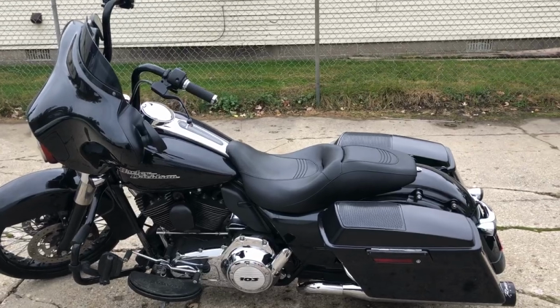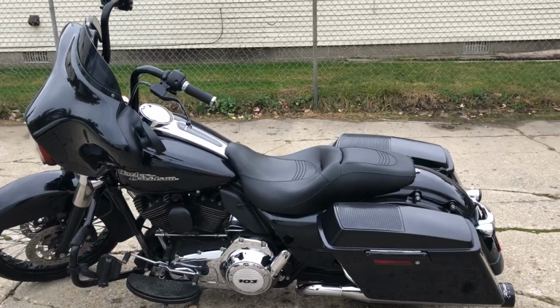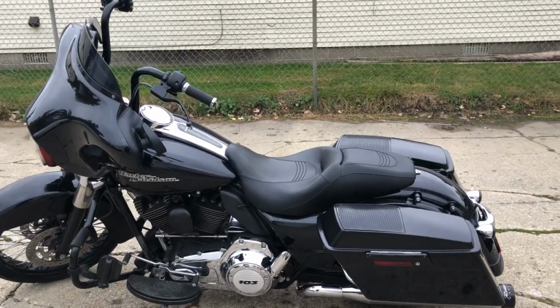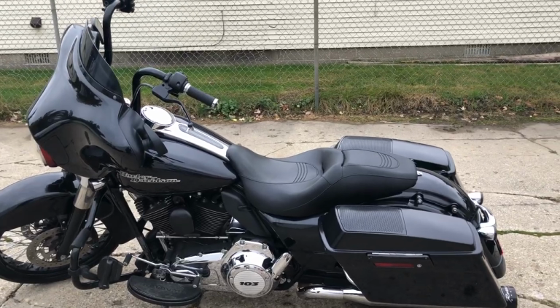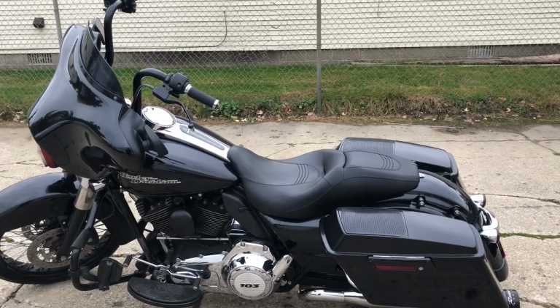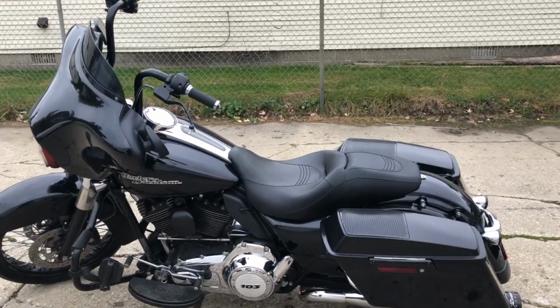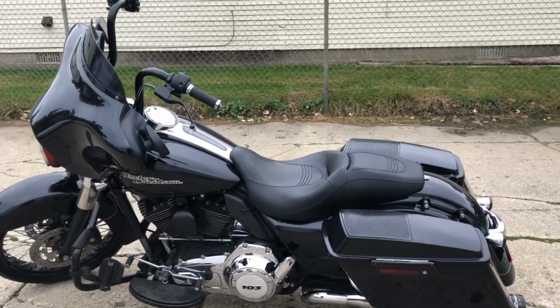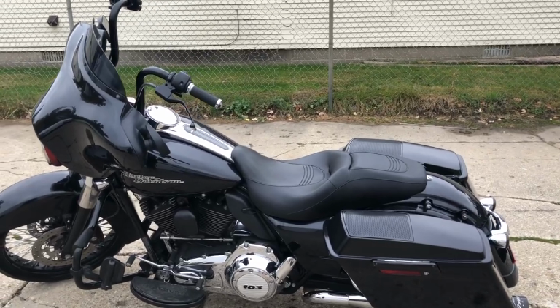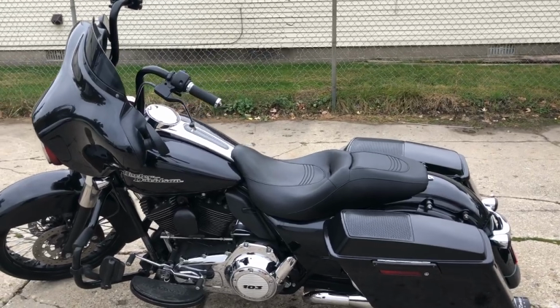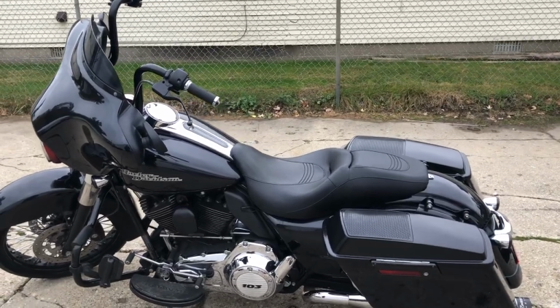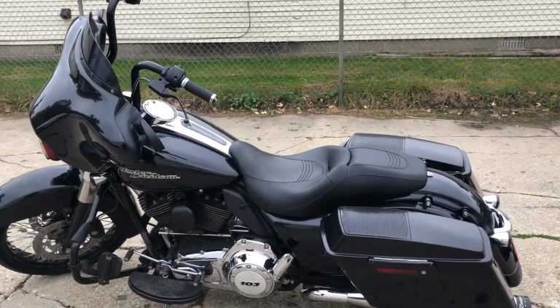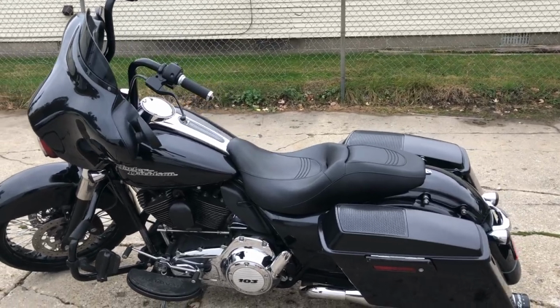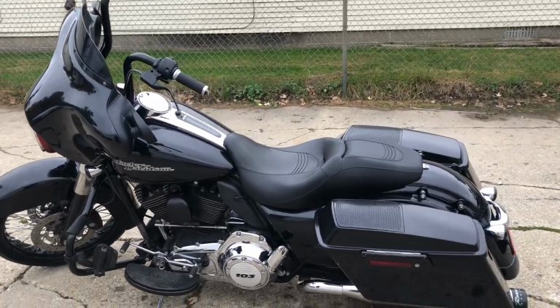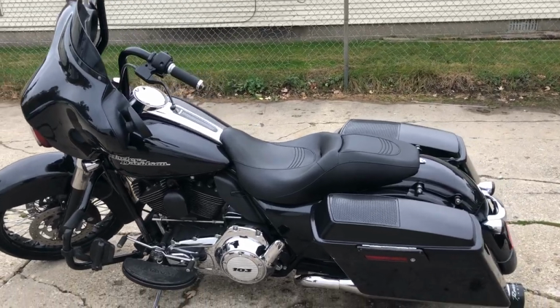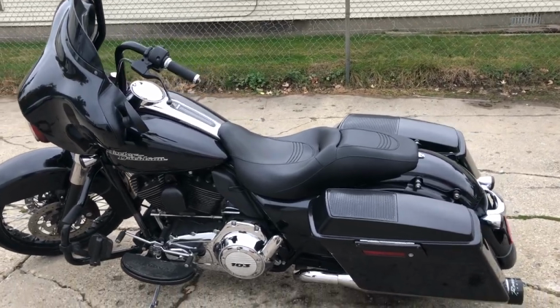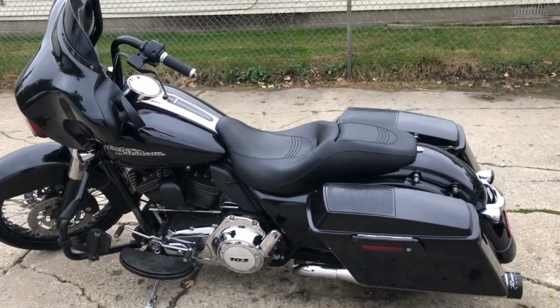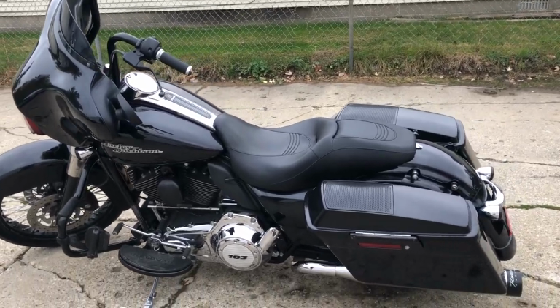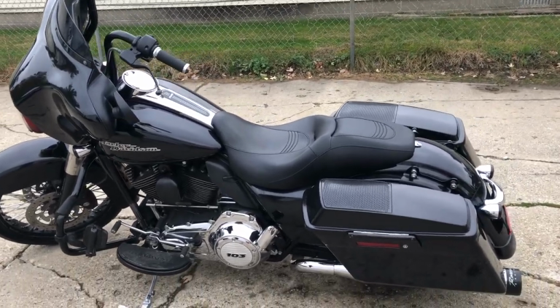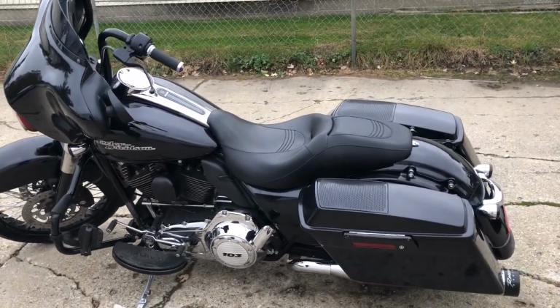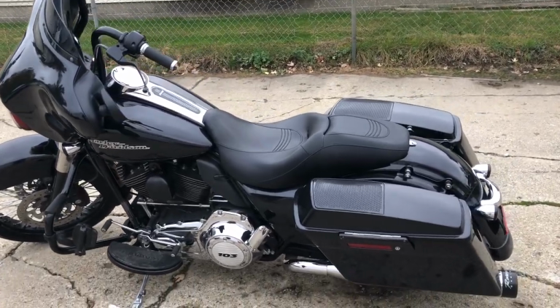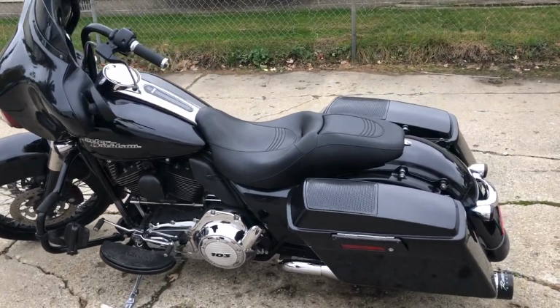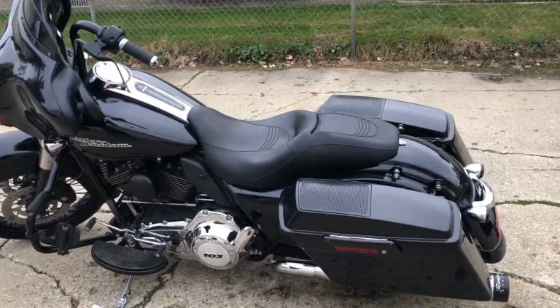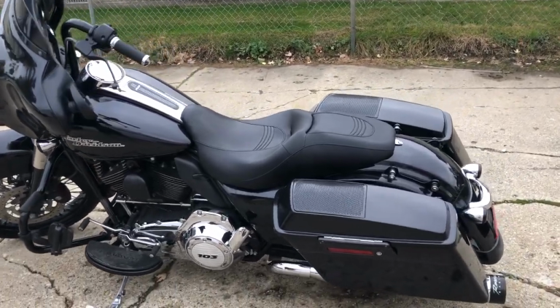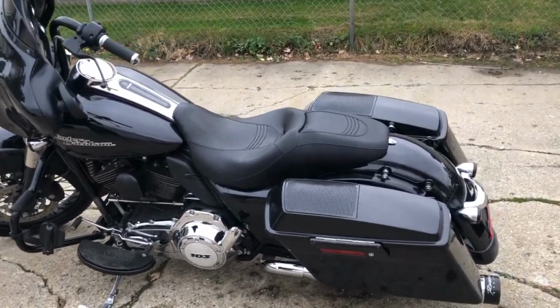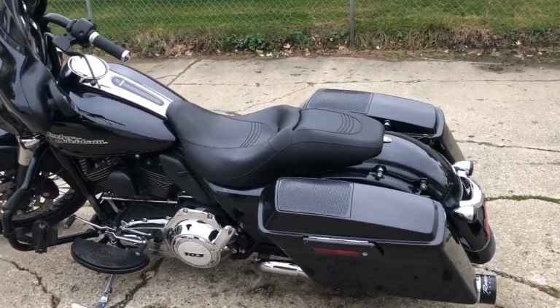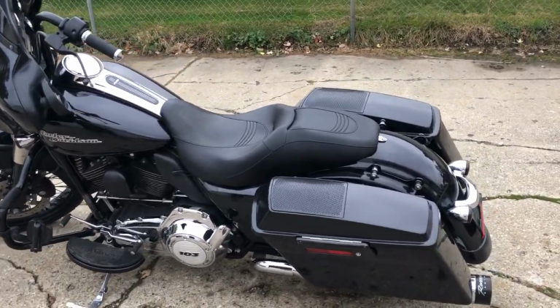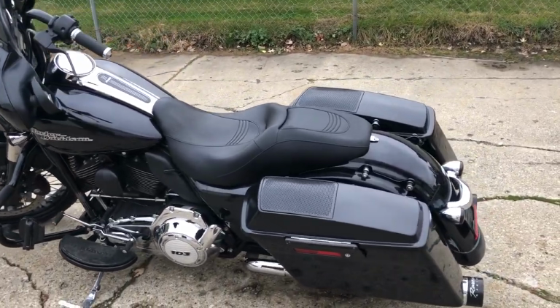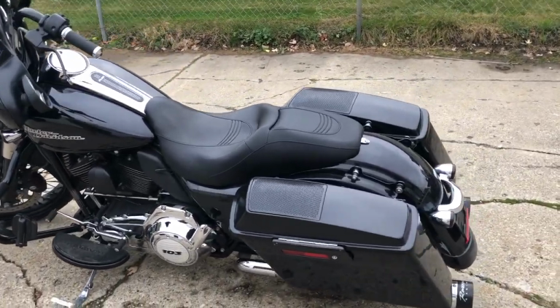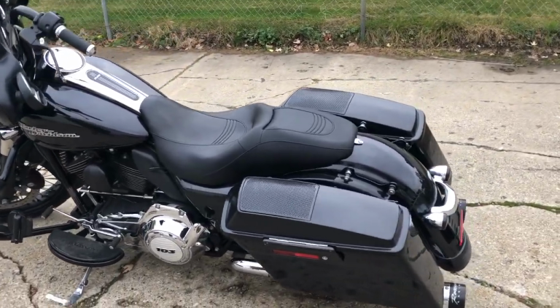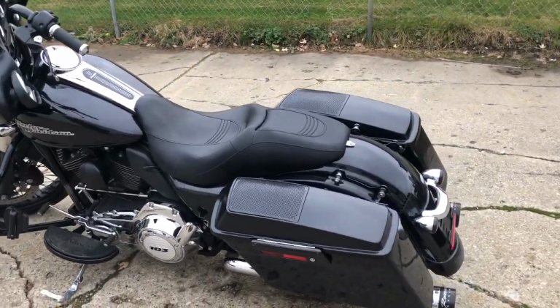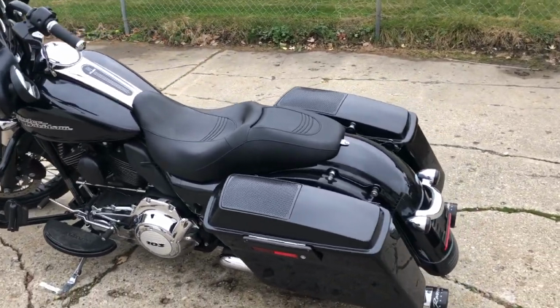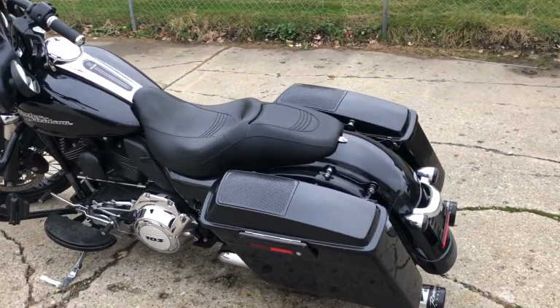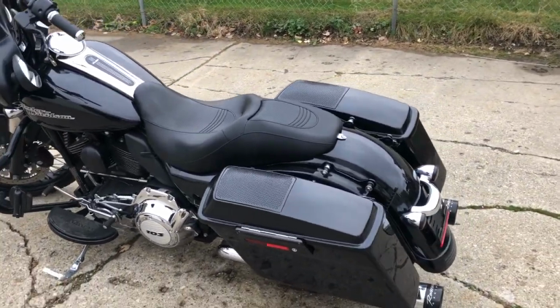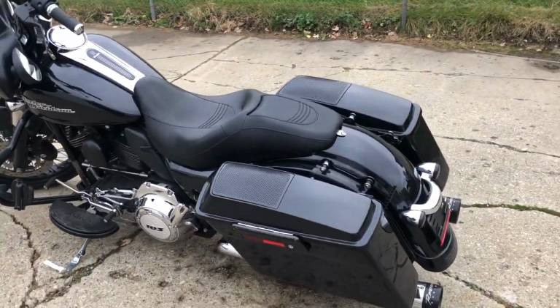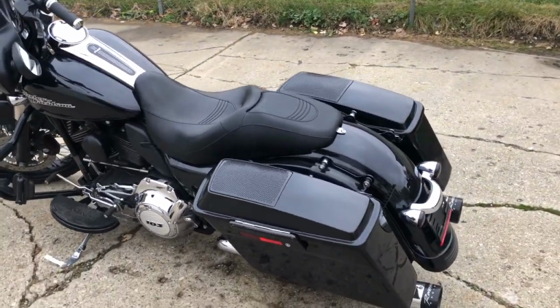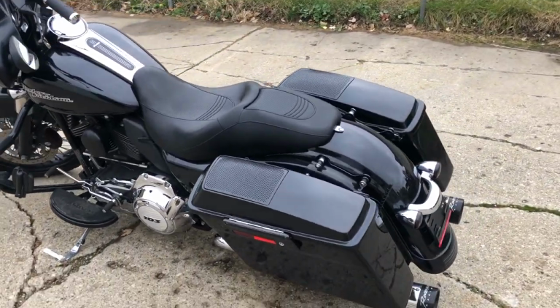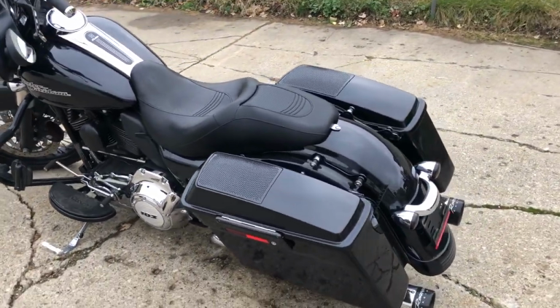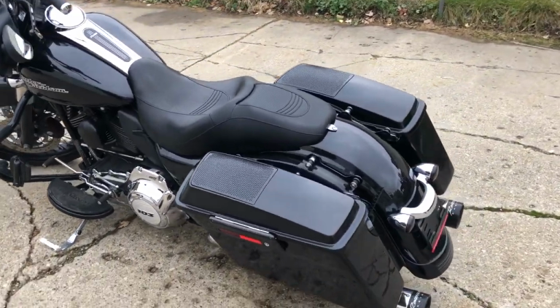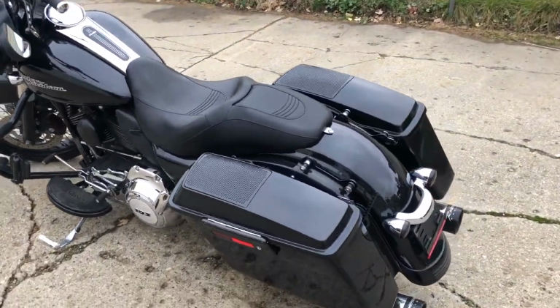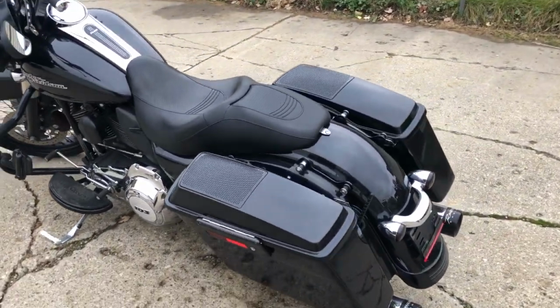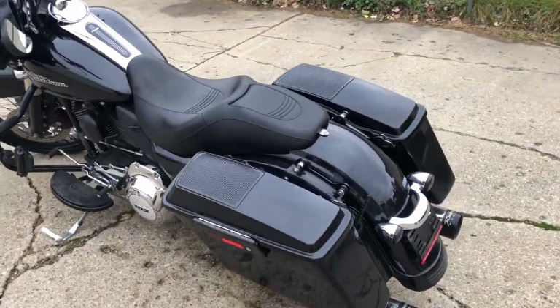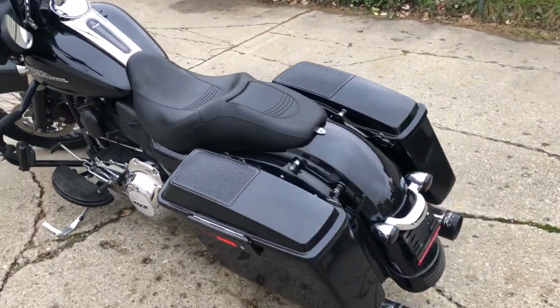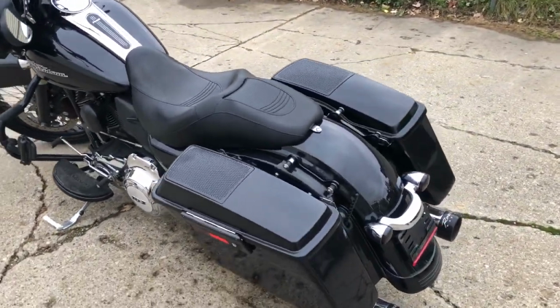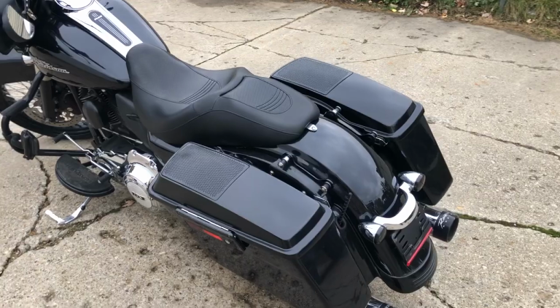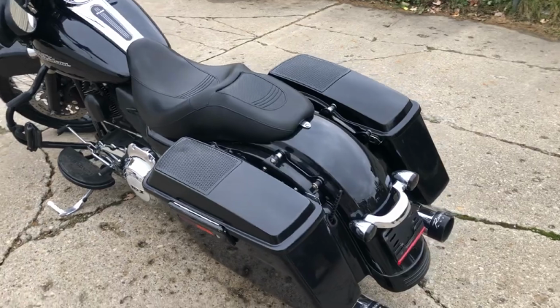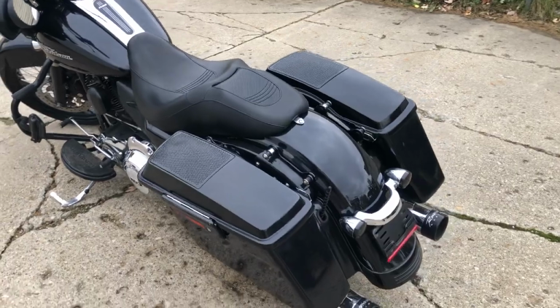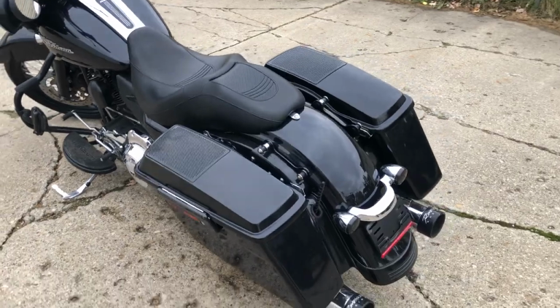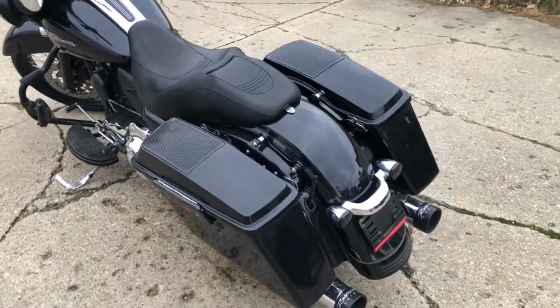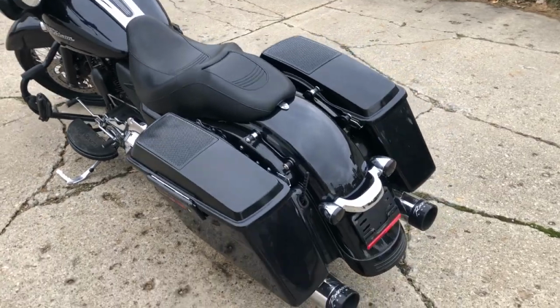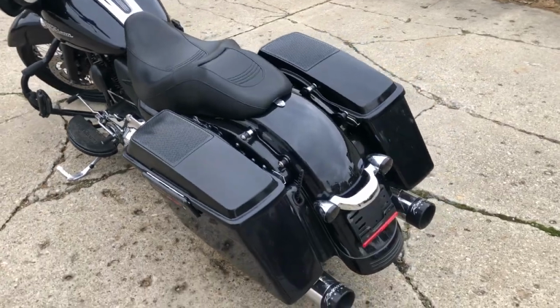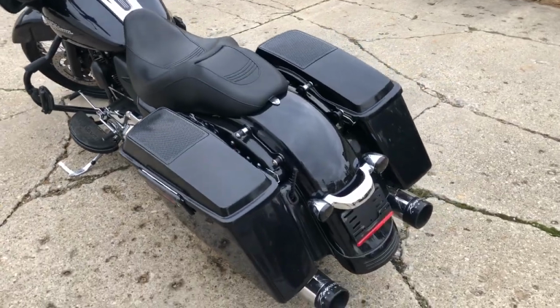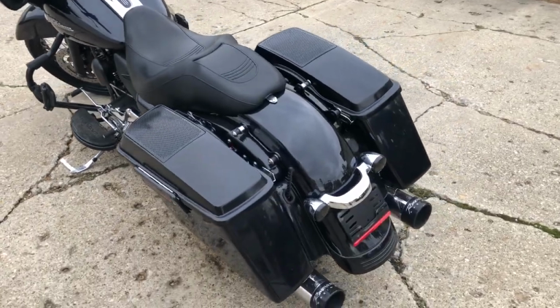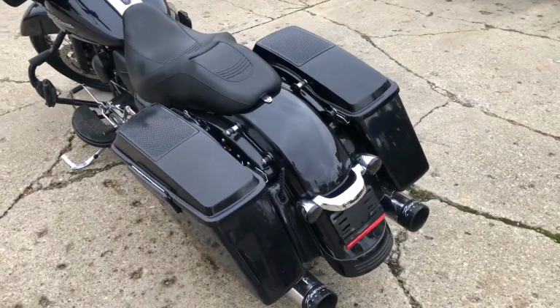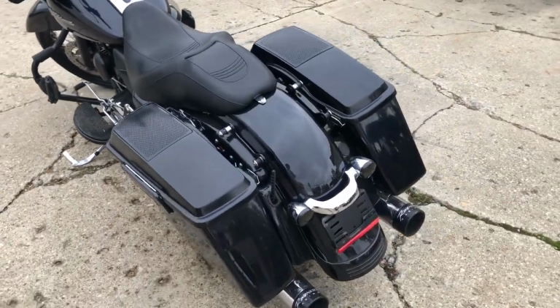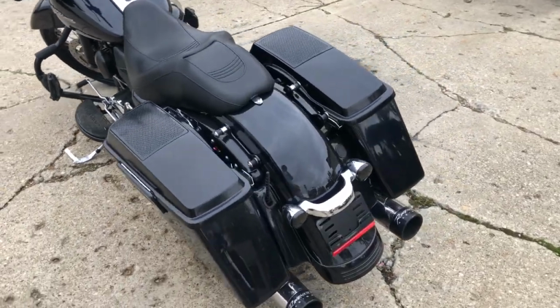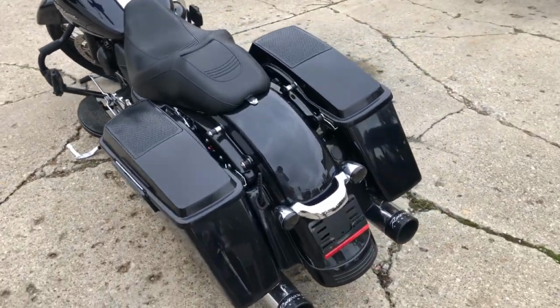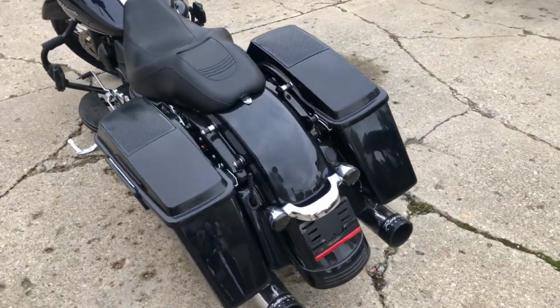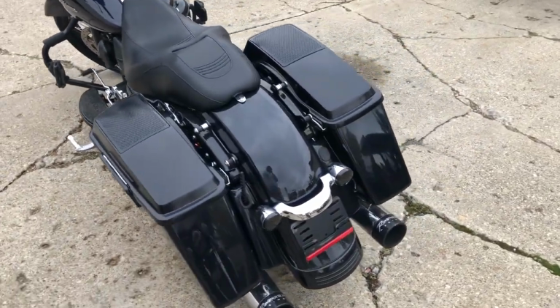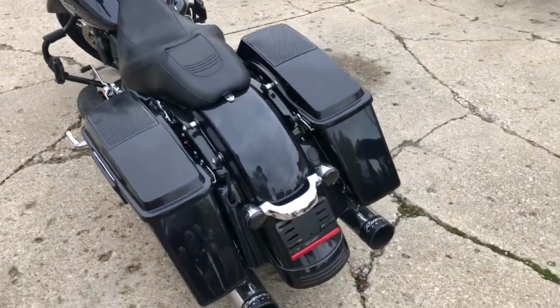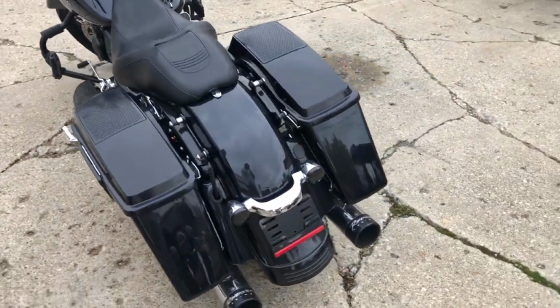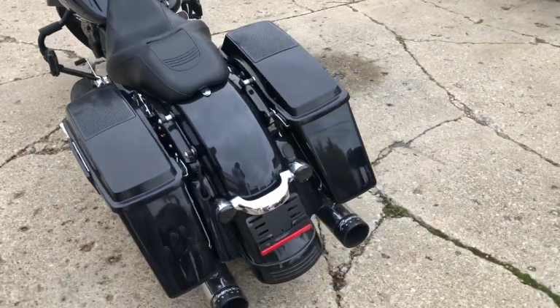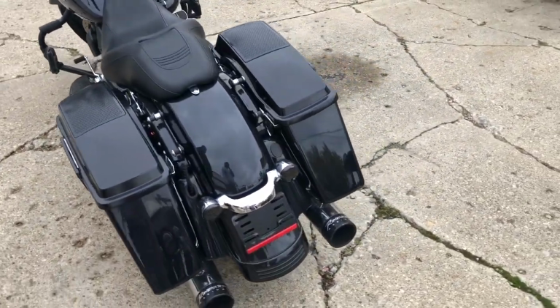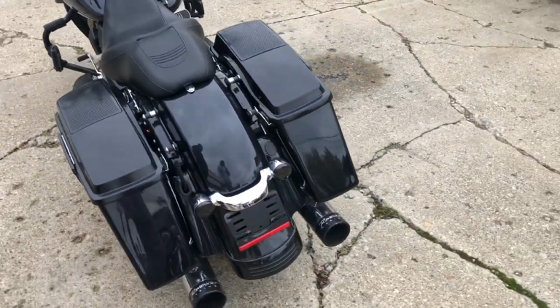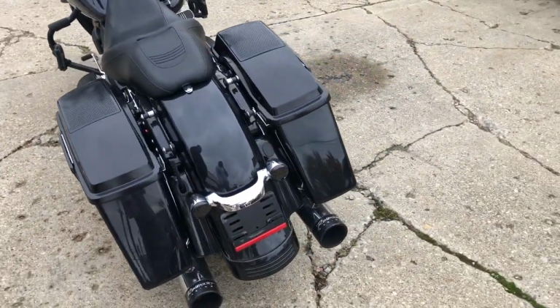Hey guys, ApprovalPowerSports.com here doing some videos on some stuff that just came in. Check this one out — it's a 2013 Street Glide for sale.